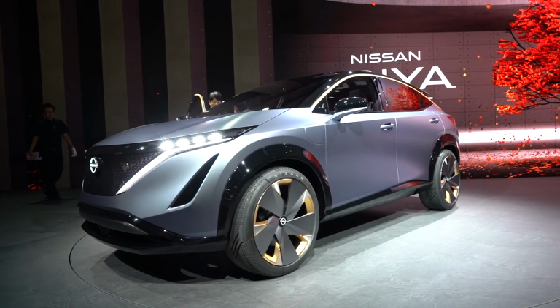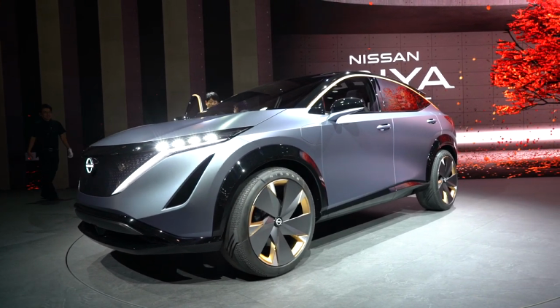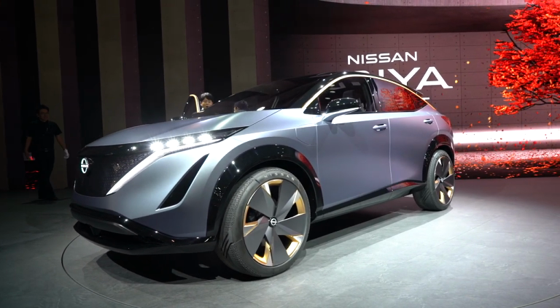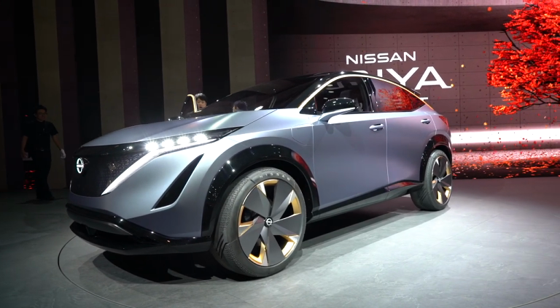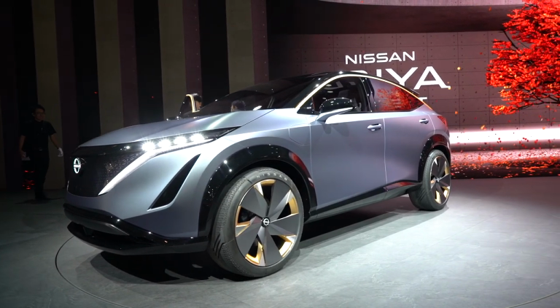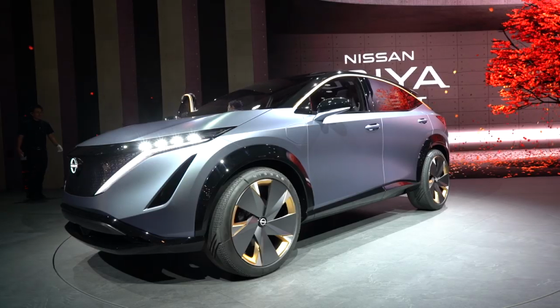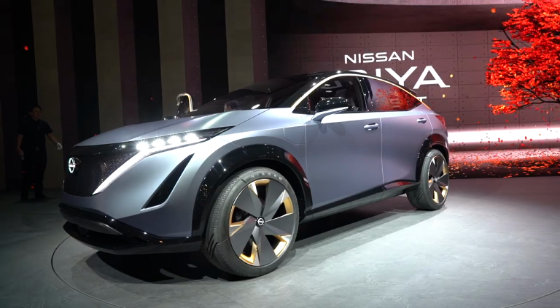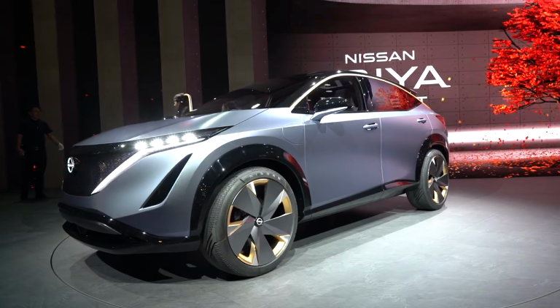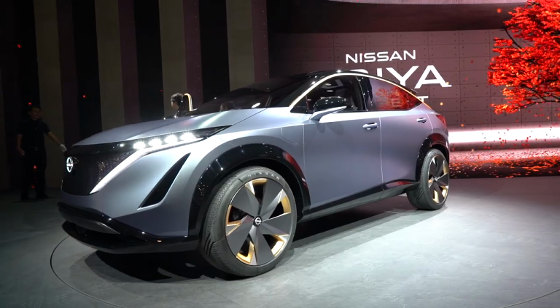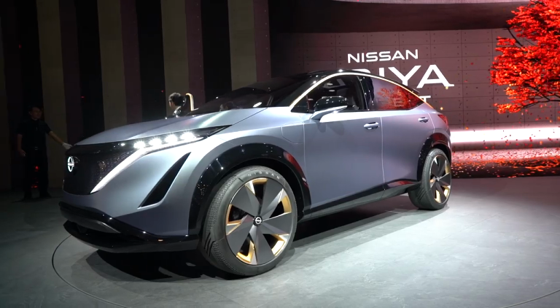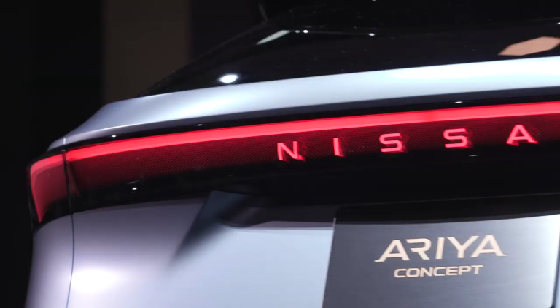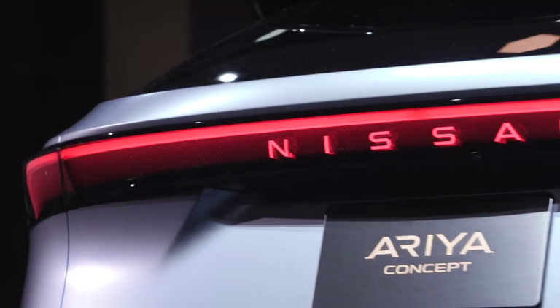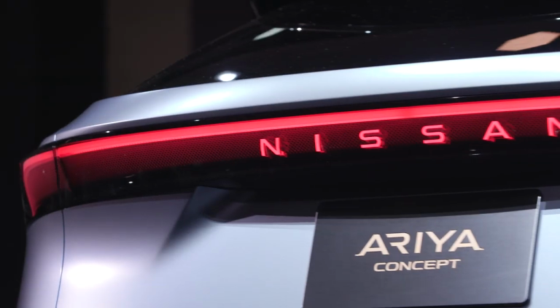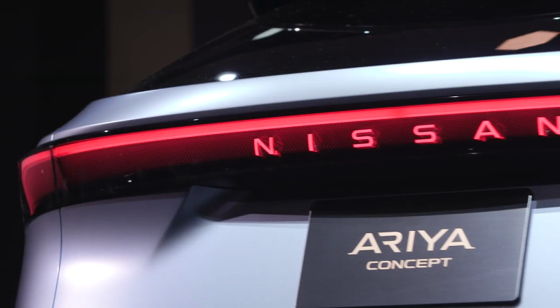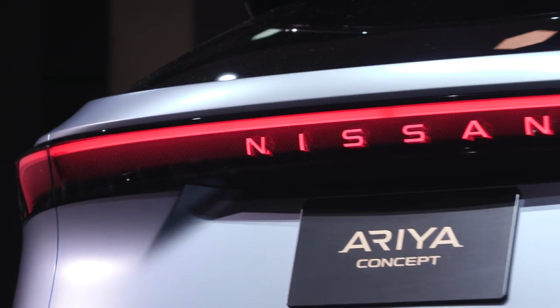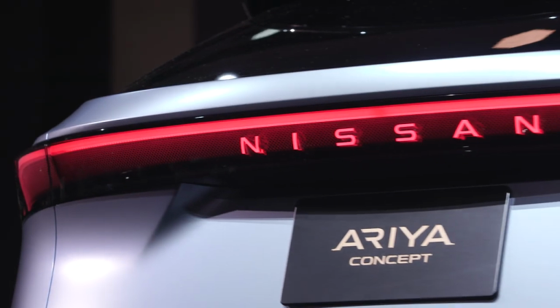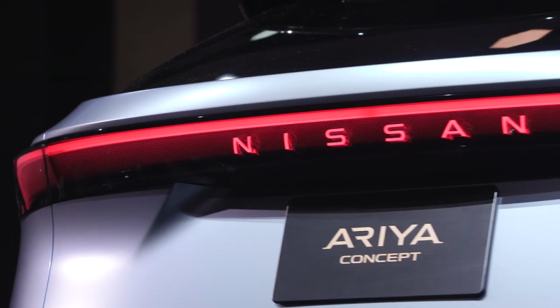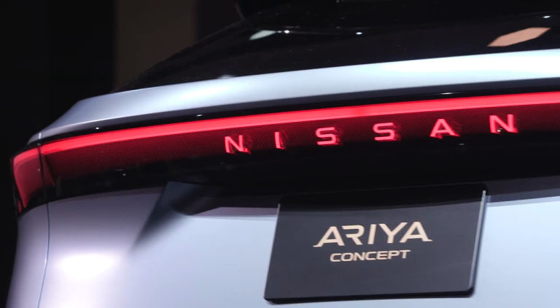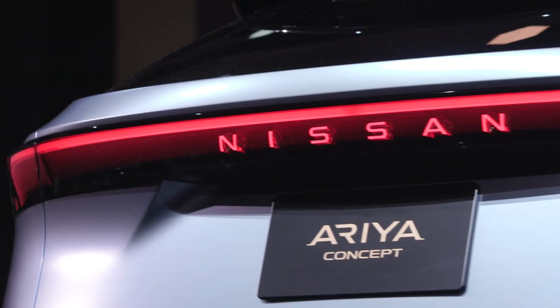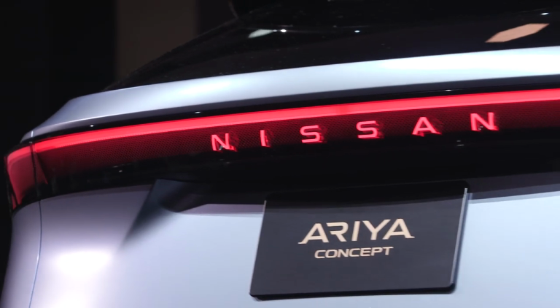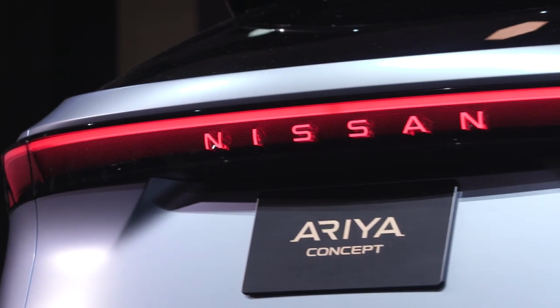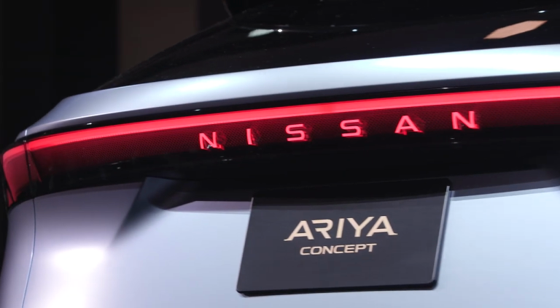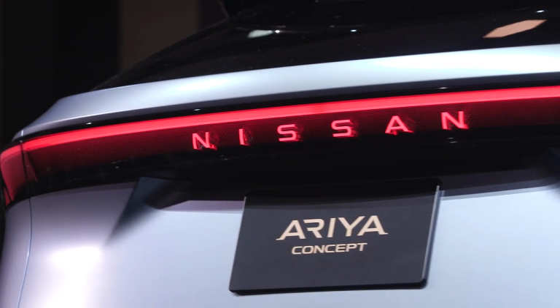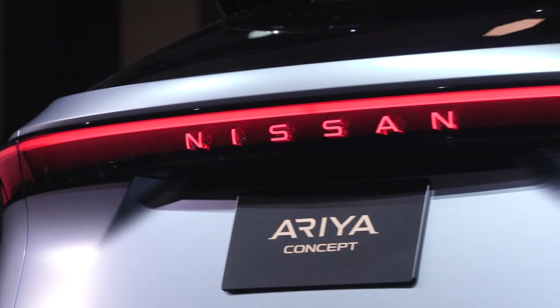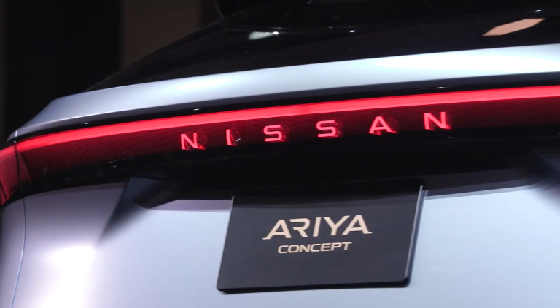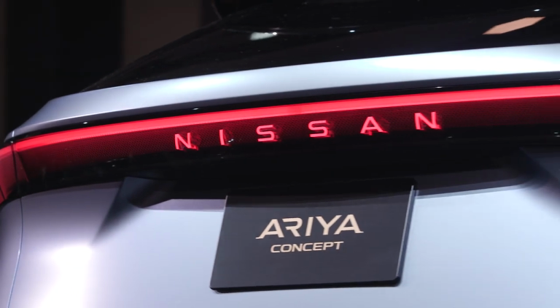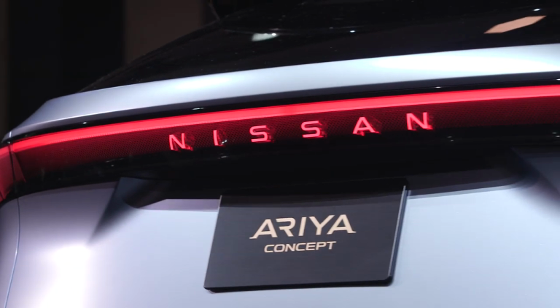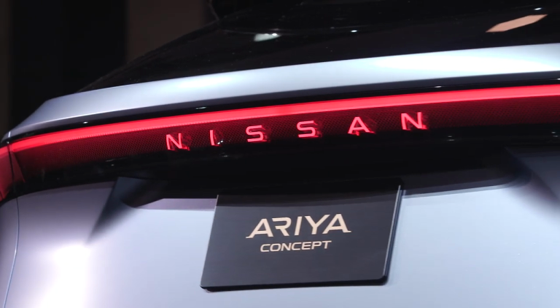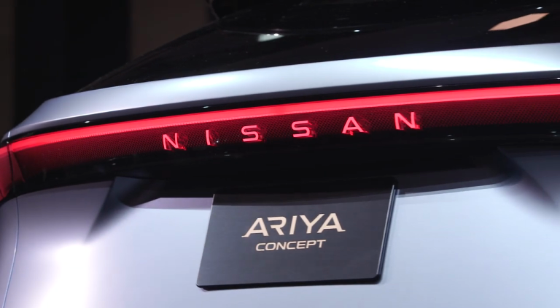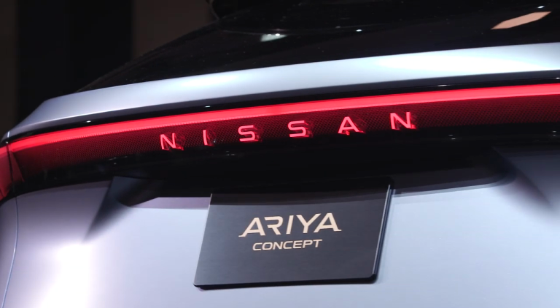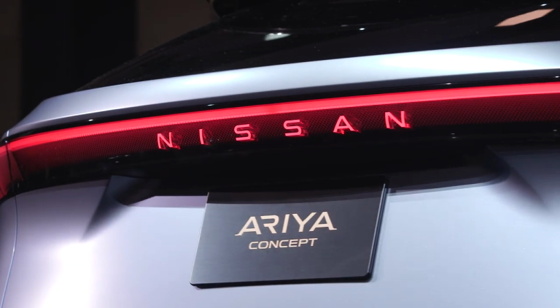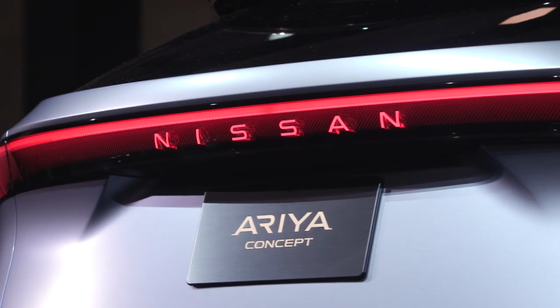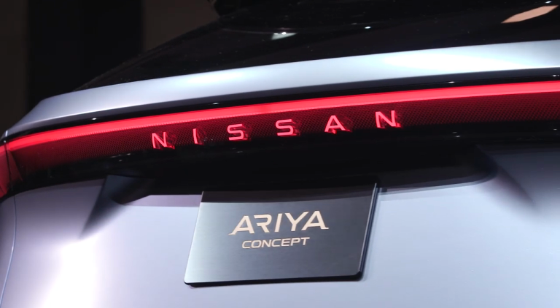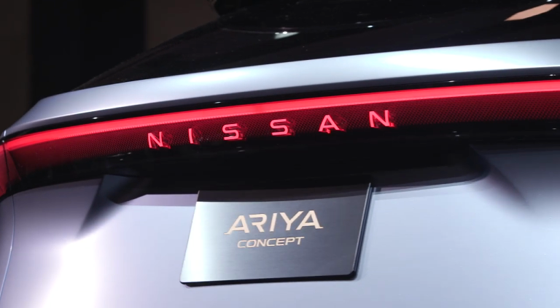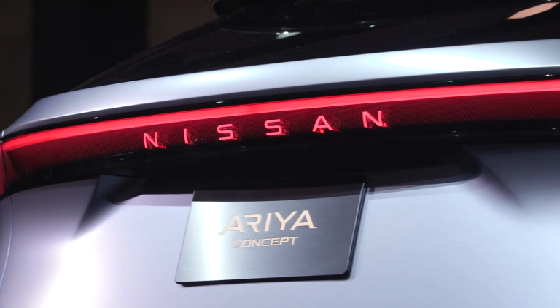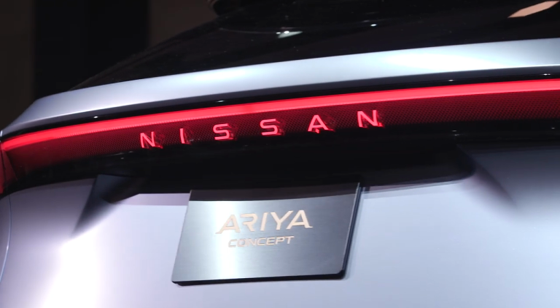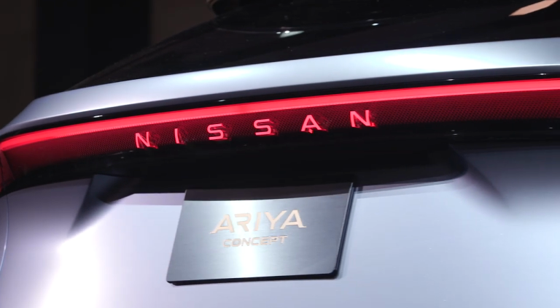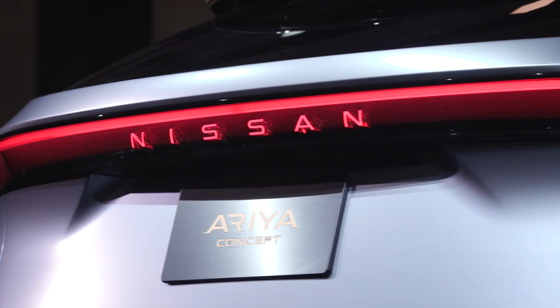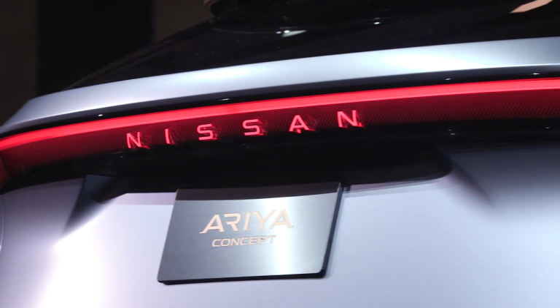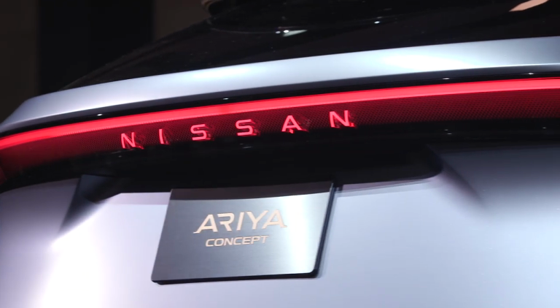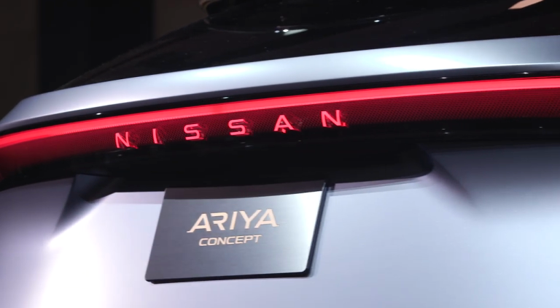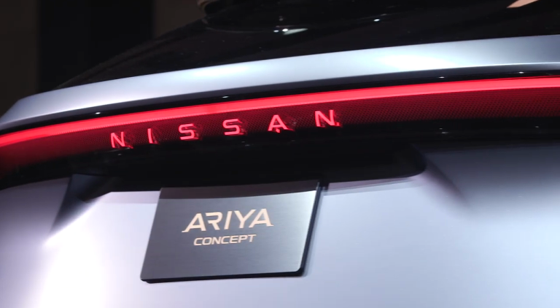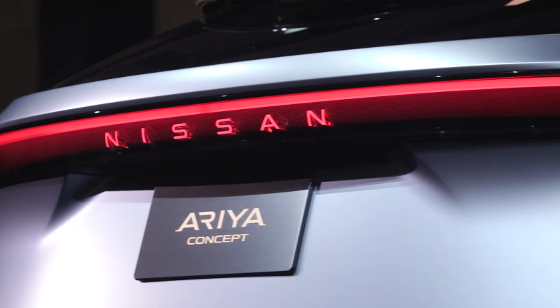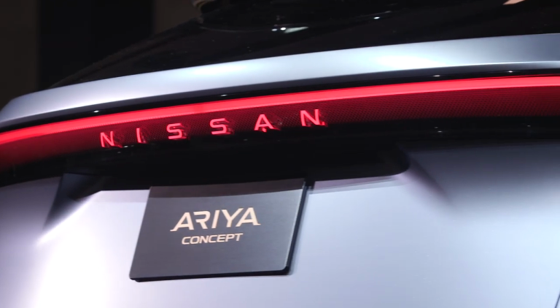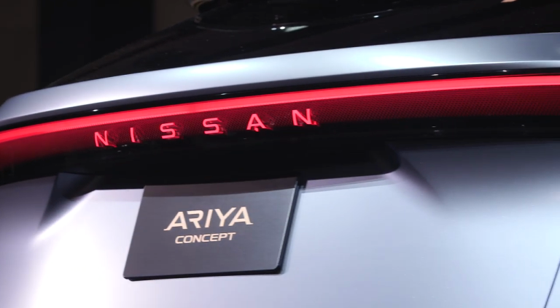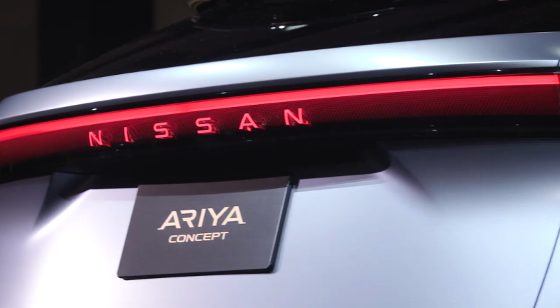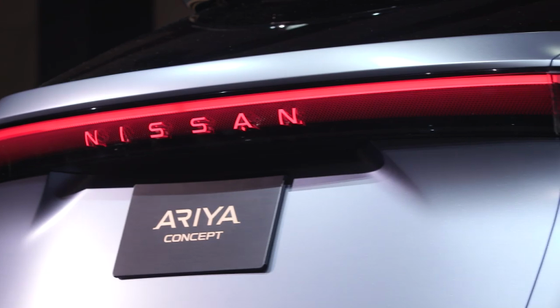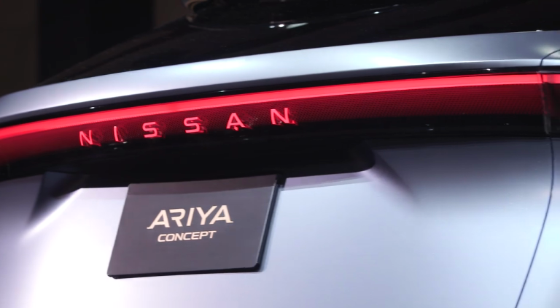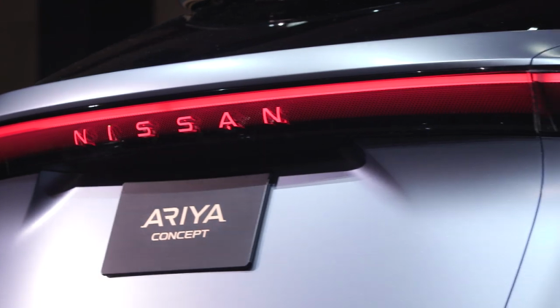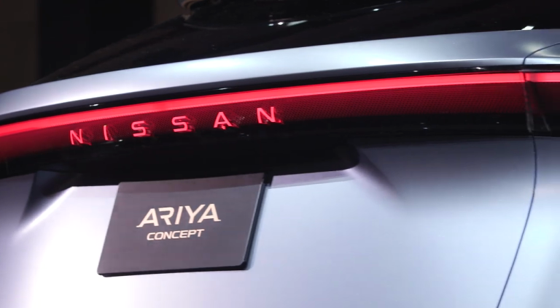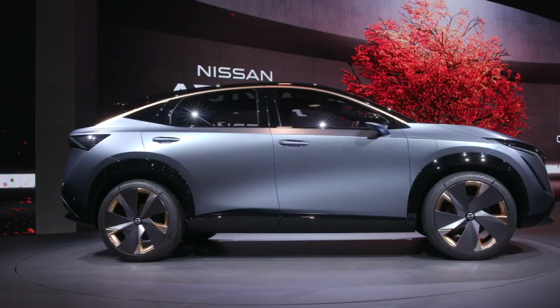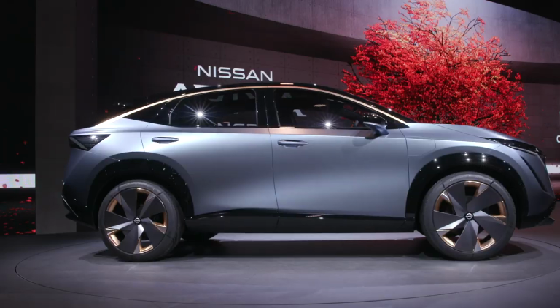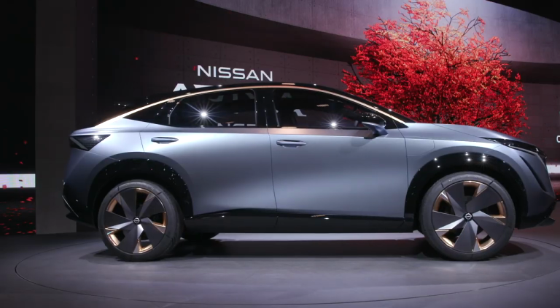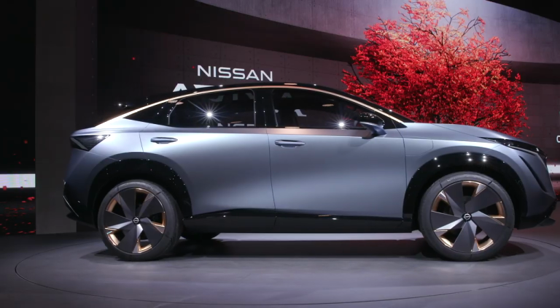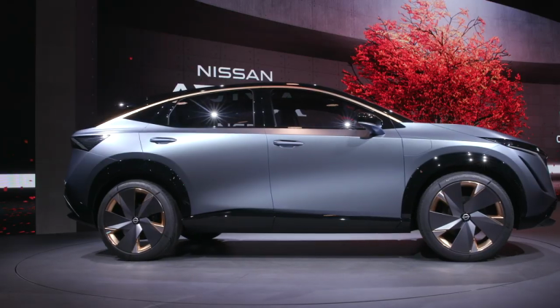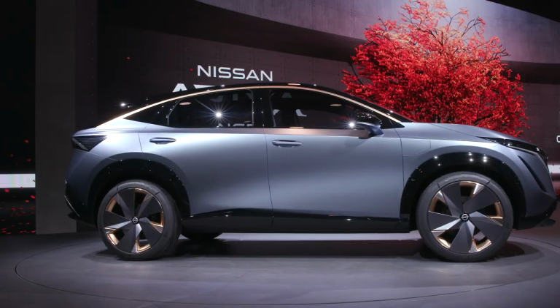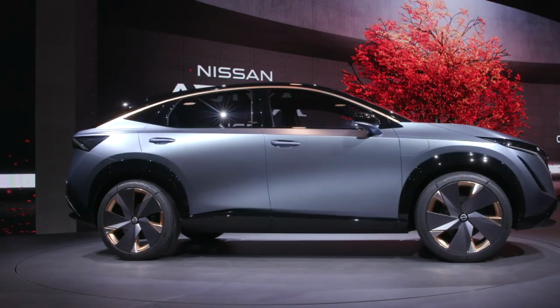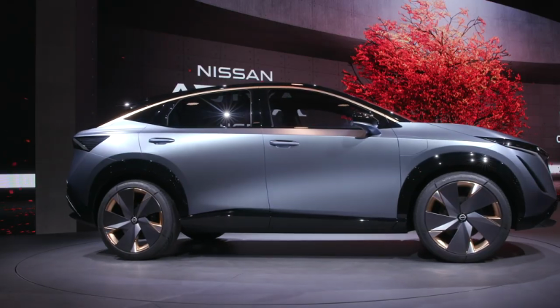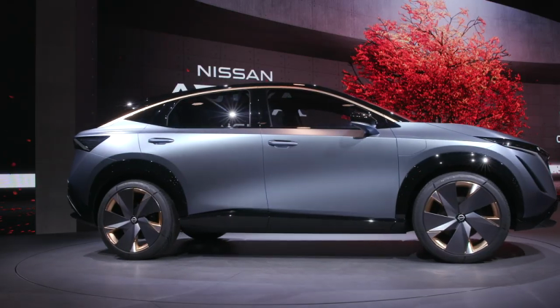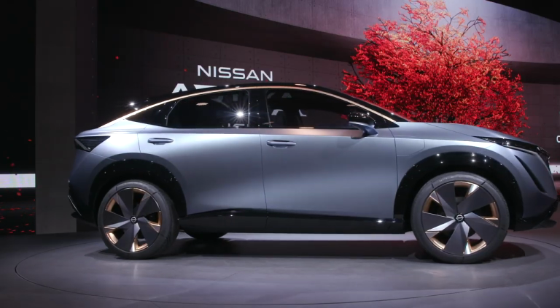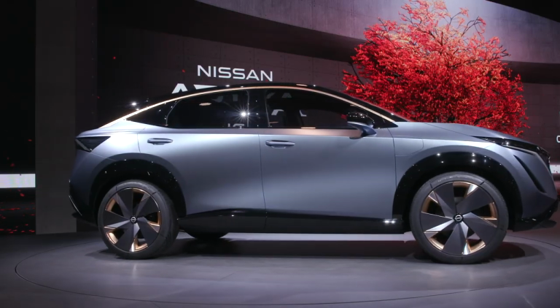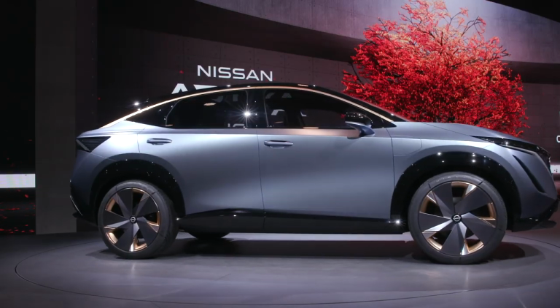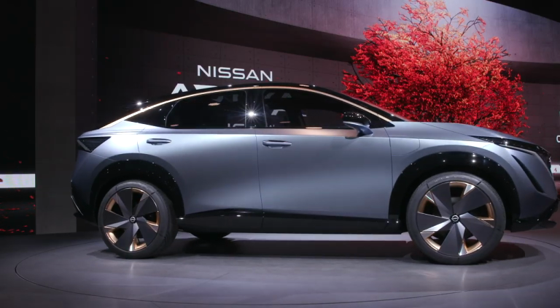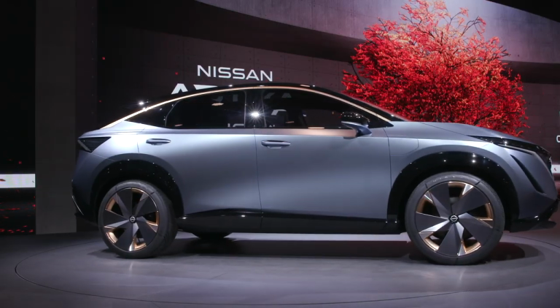Nissan is calling the Ariya near-production ready, so by the time the road-ready model comes out, and if those performance figures stand true, there's a lot to be excited about here.